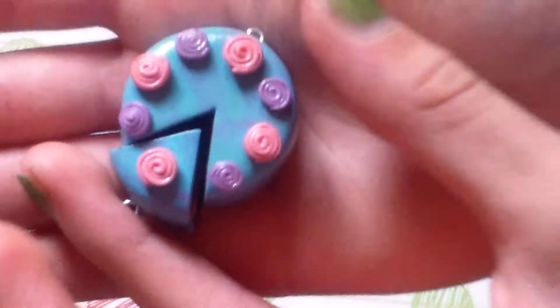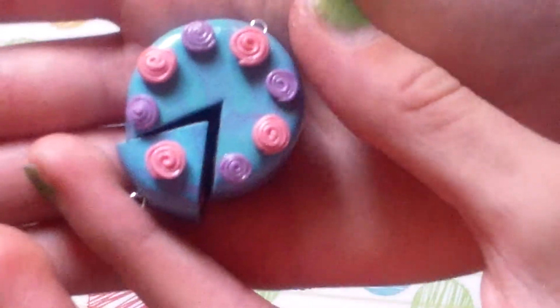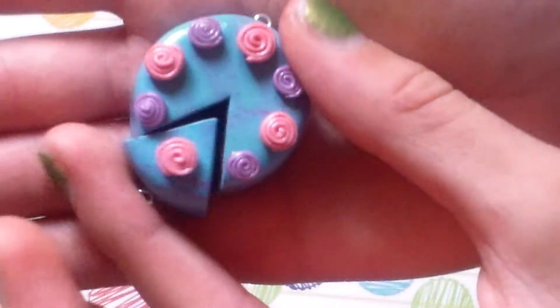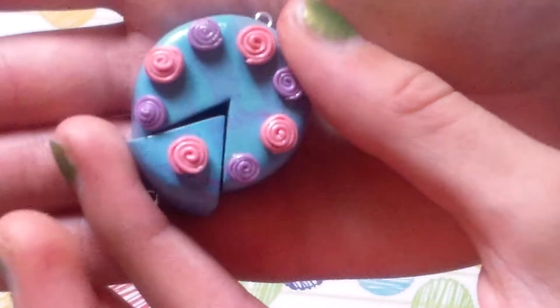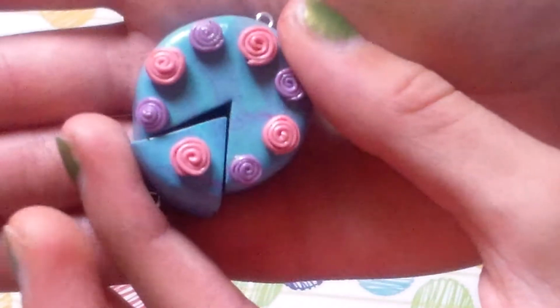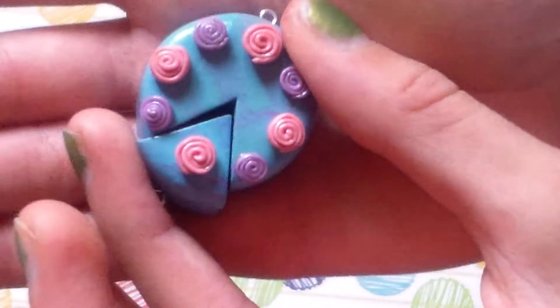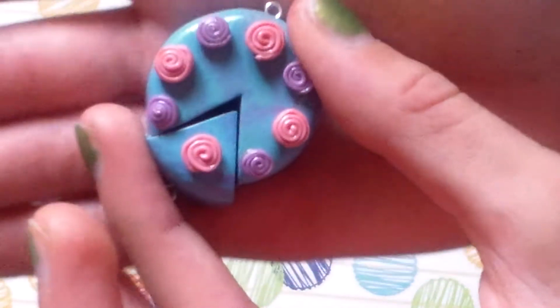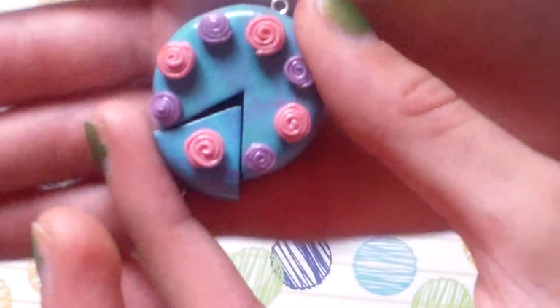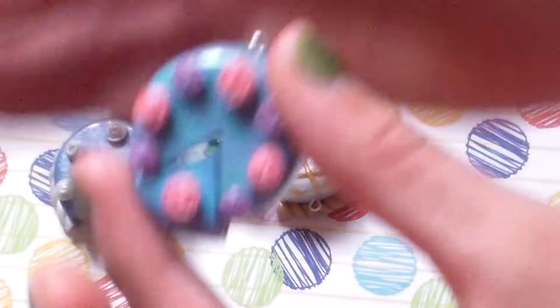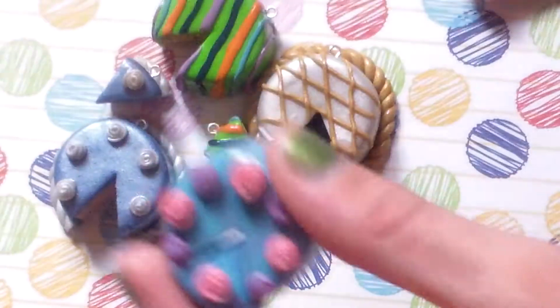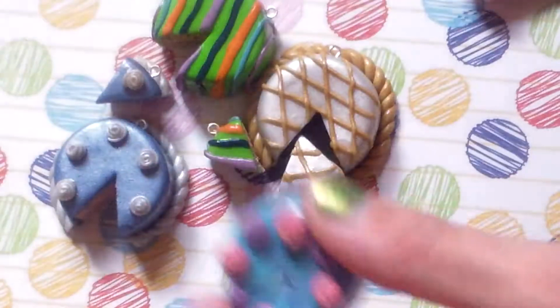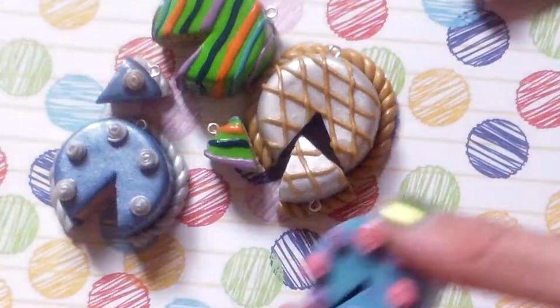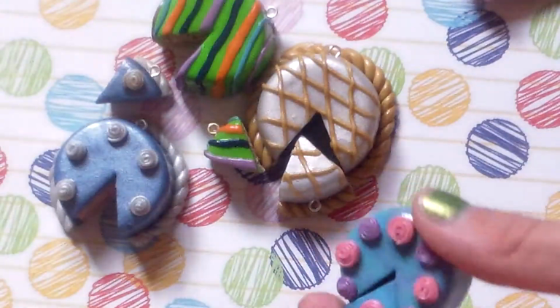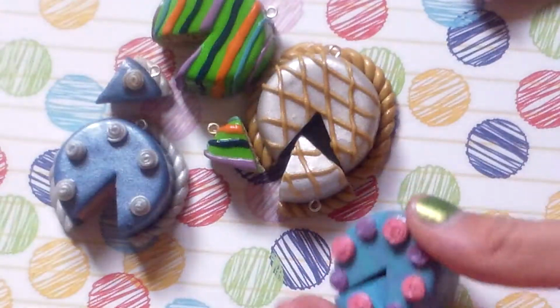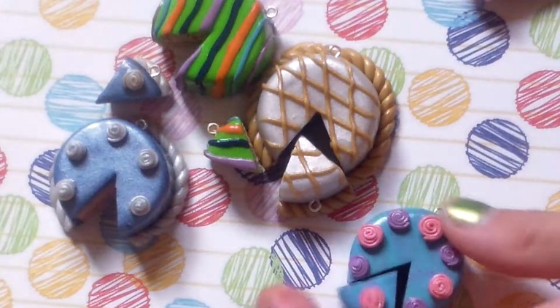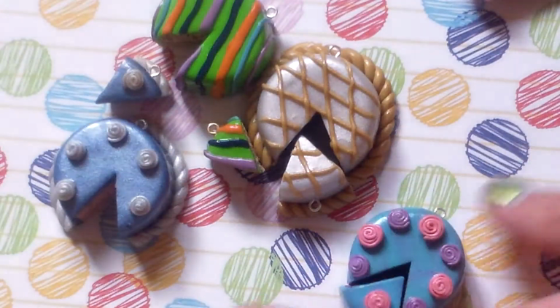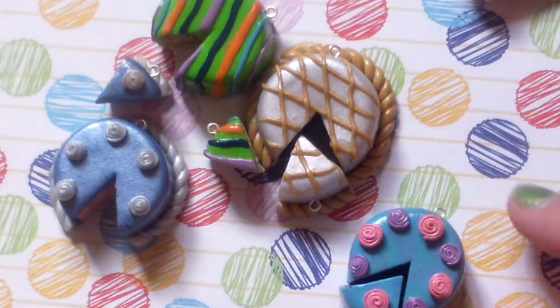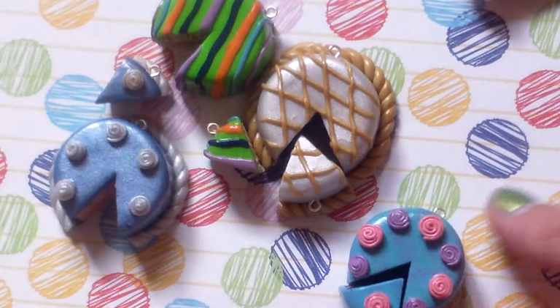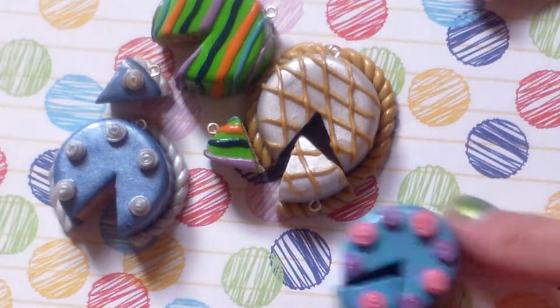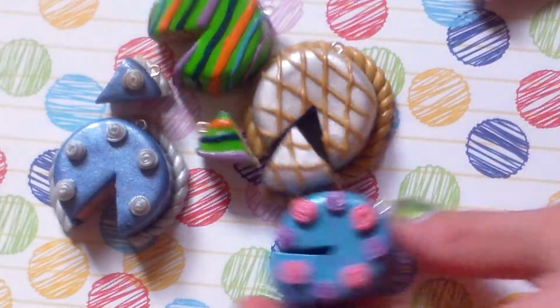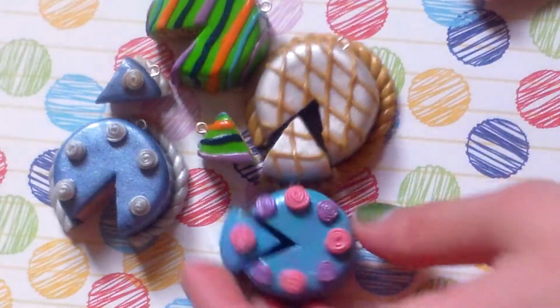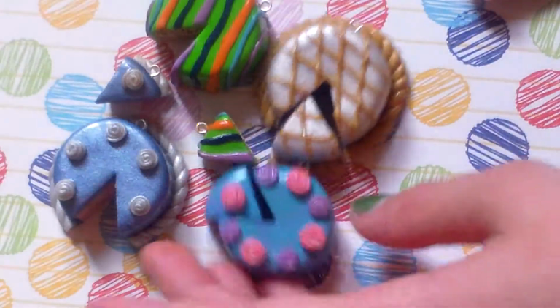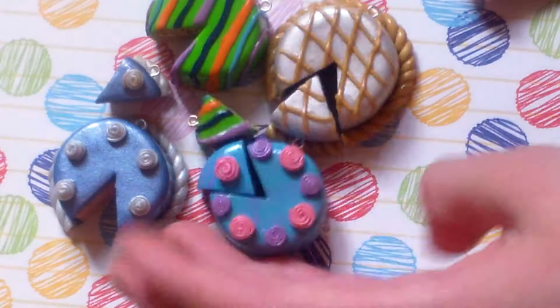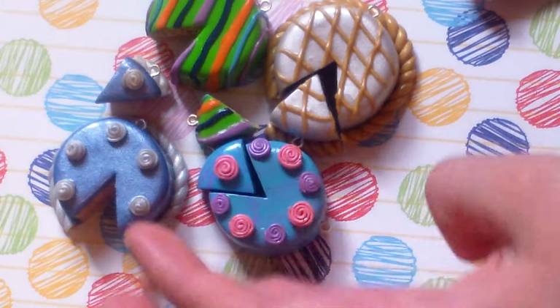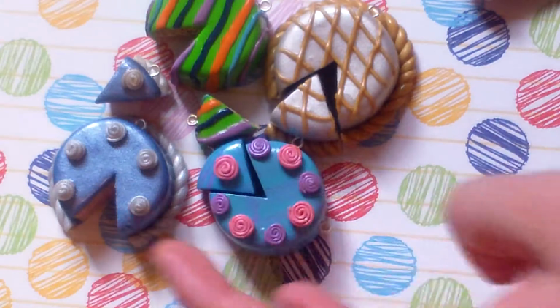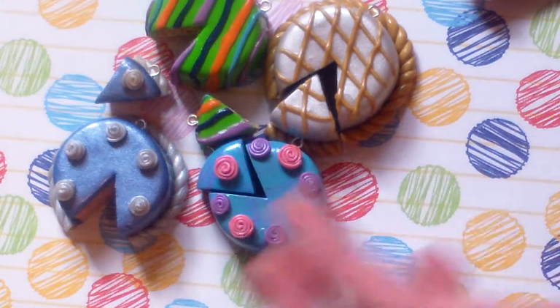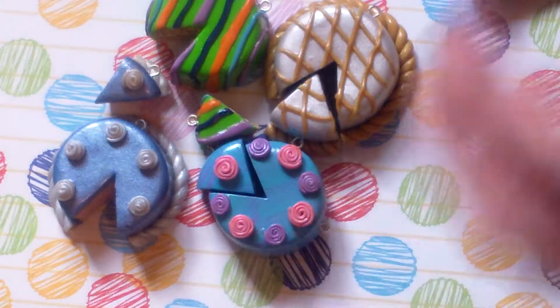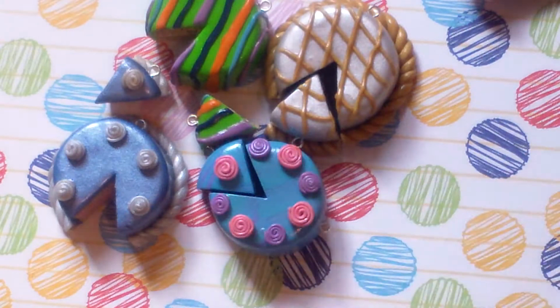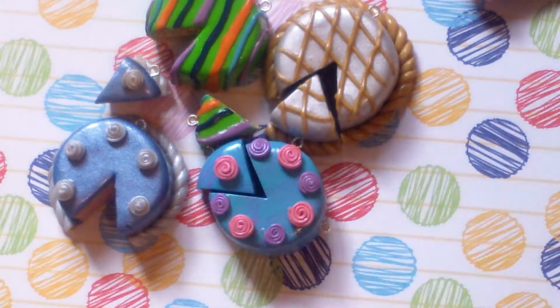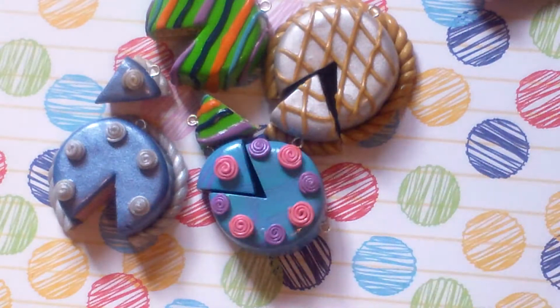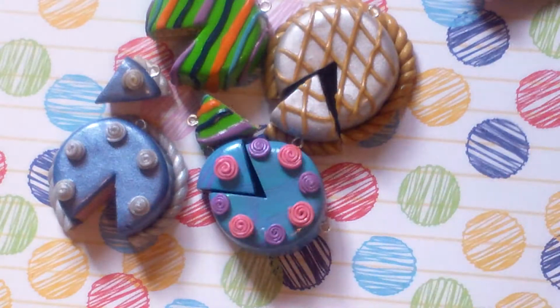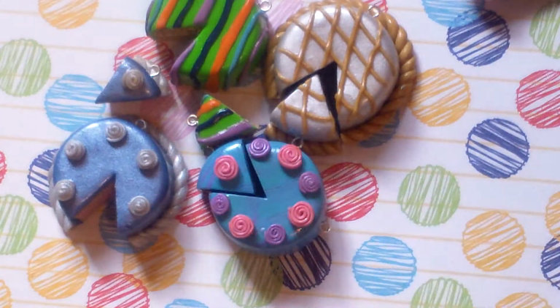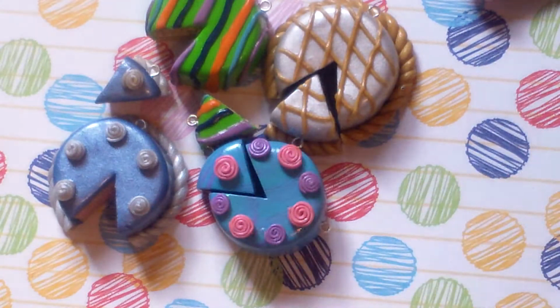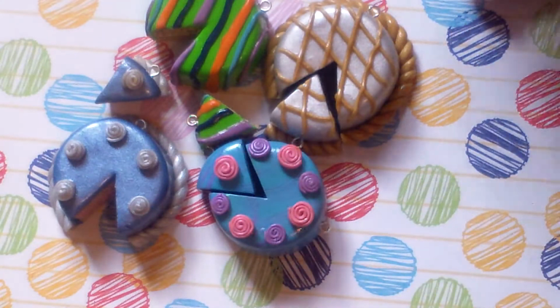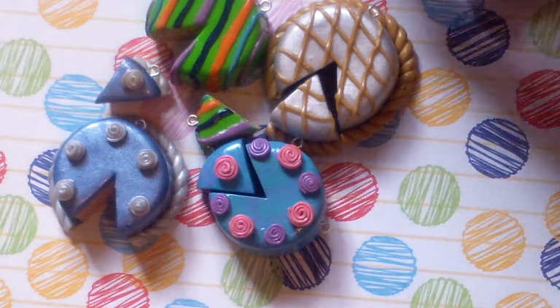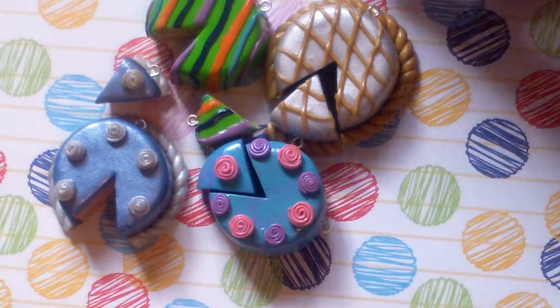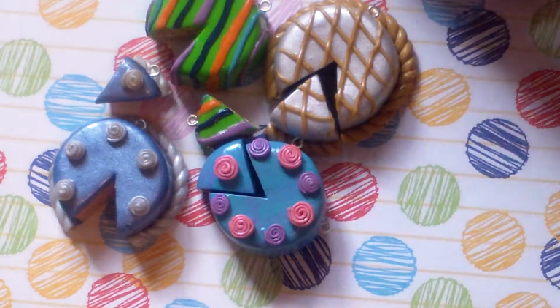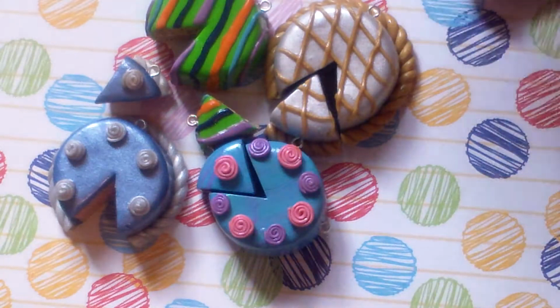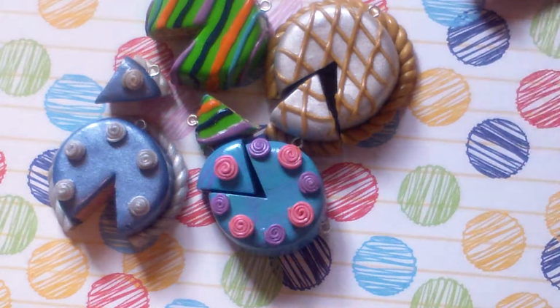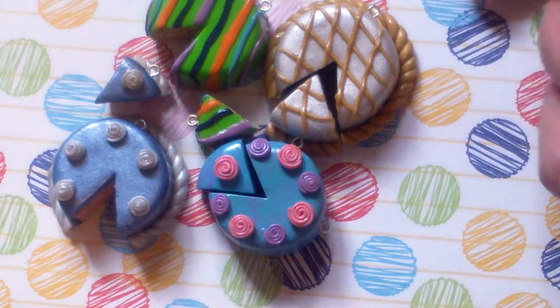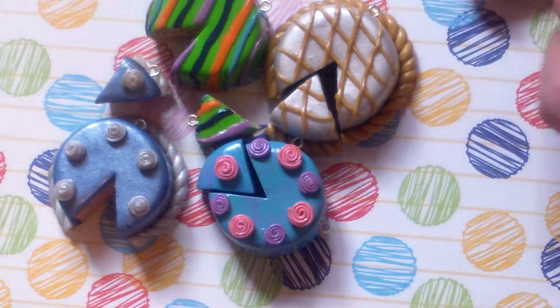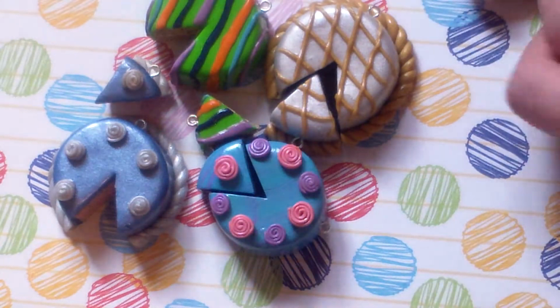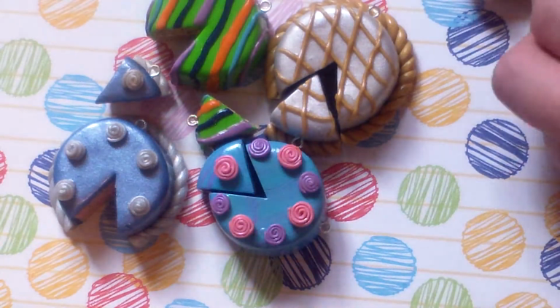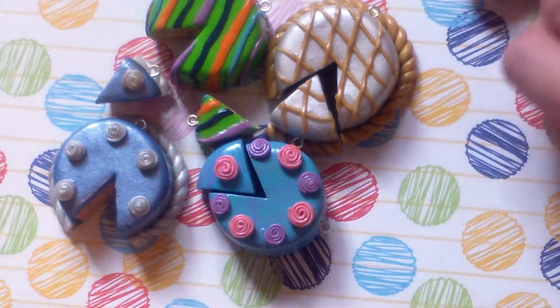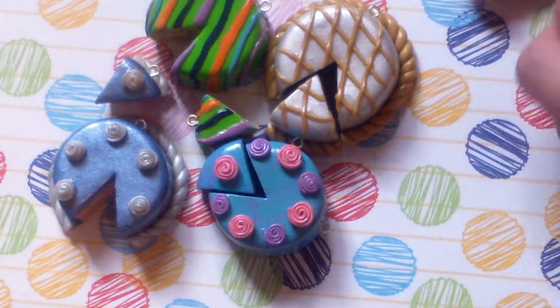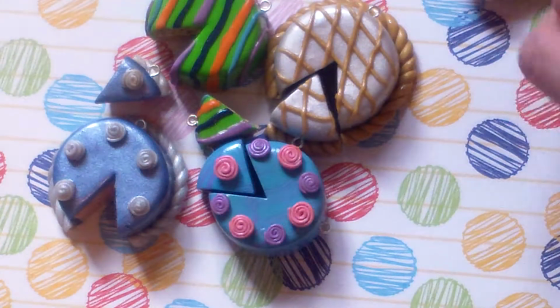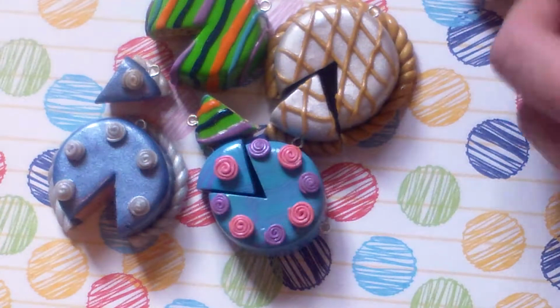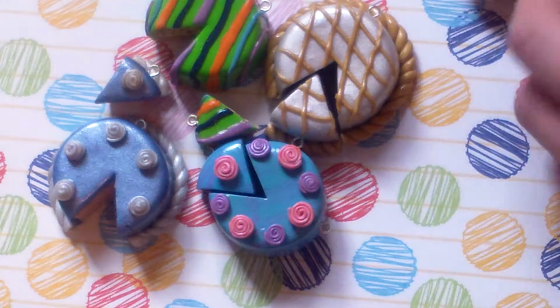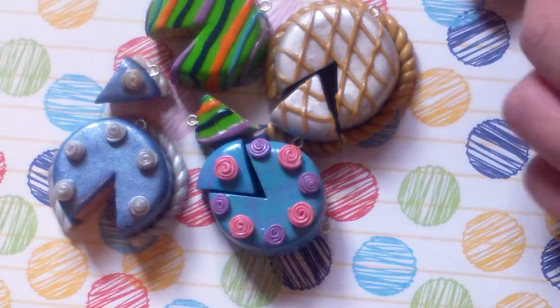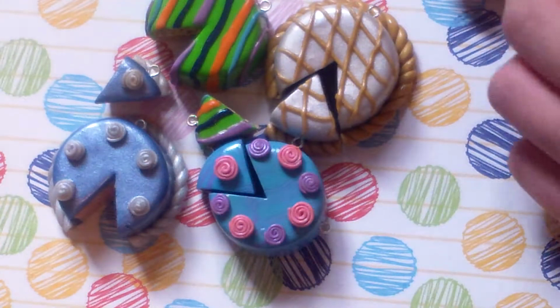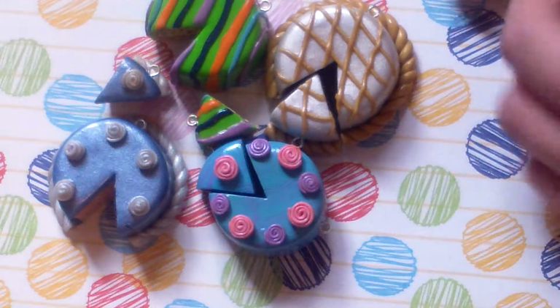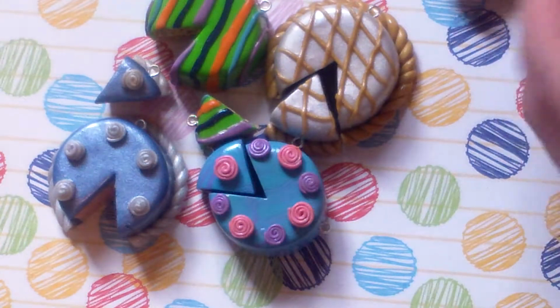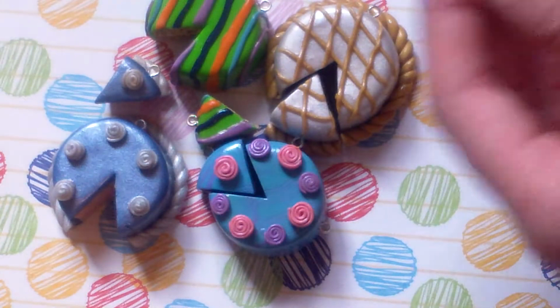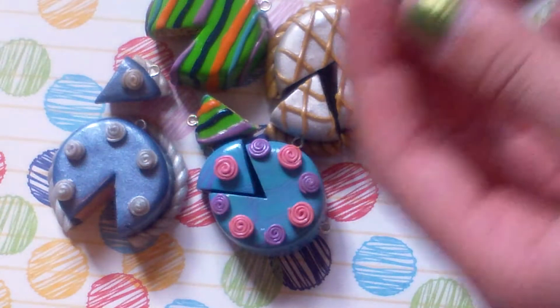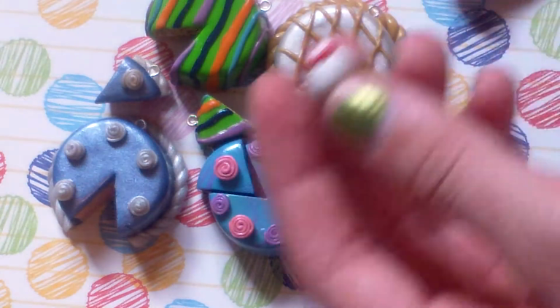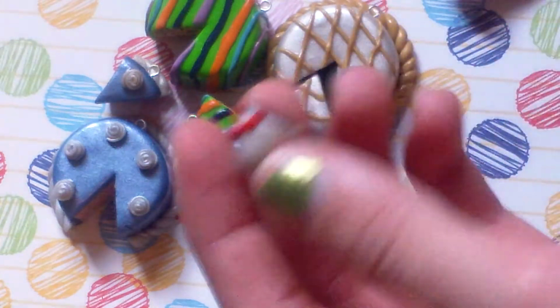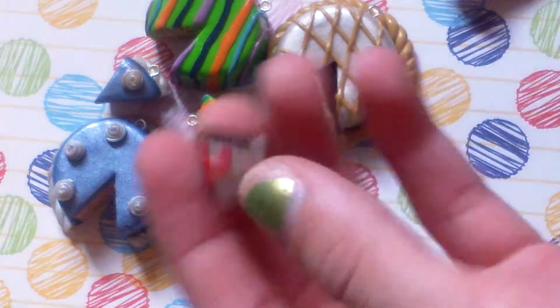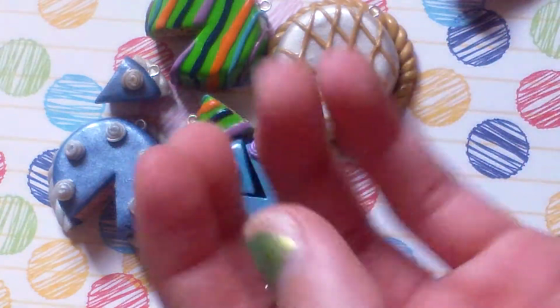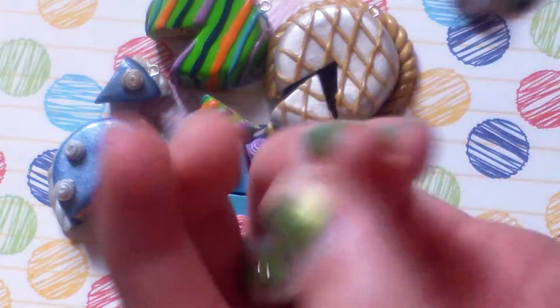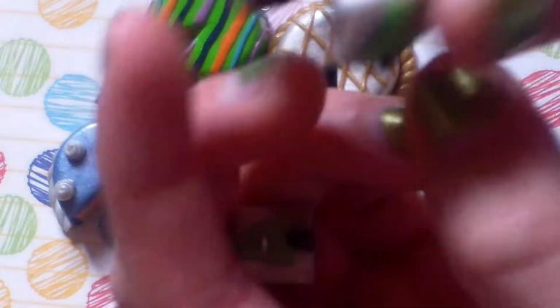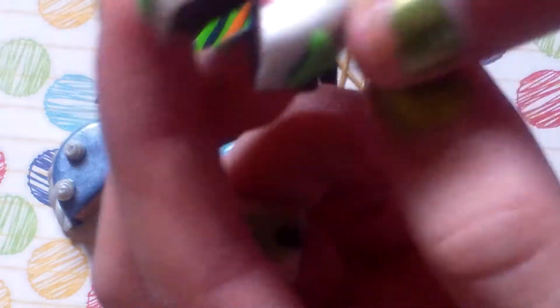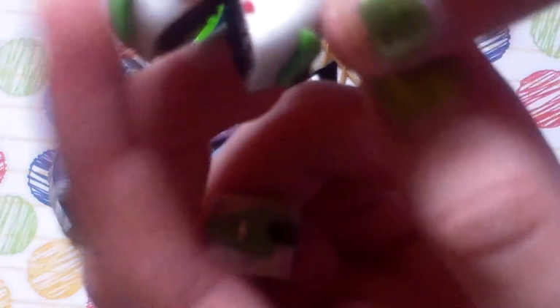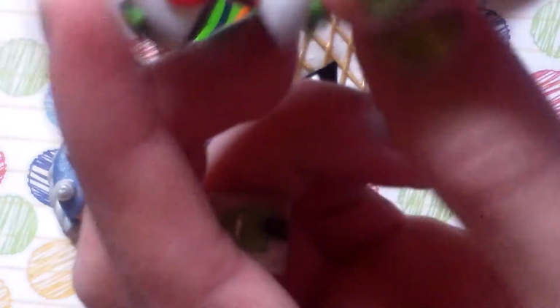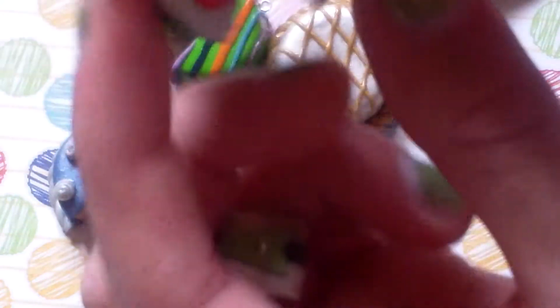So if you want, you can tell me which one's your favorite cake, and then I'll maybe make more of that stuff.